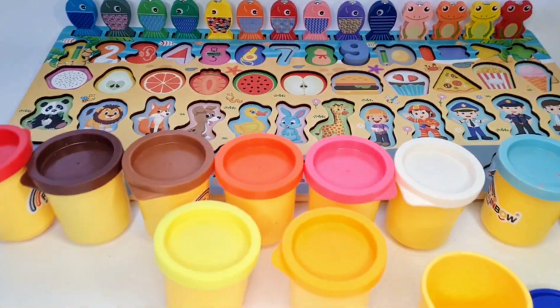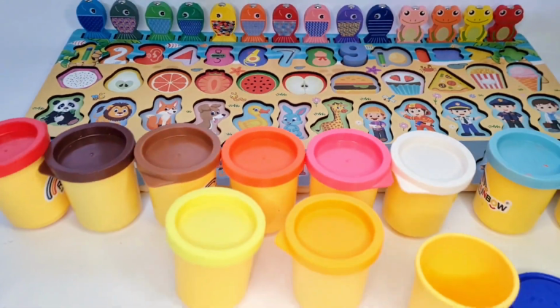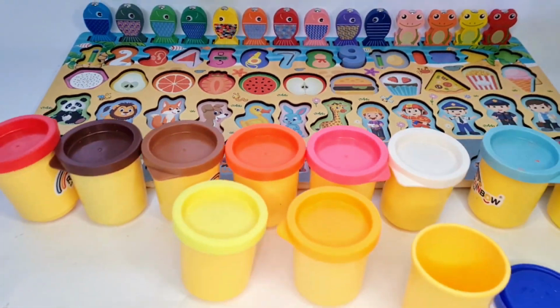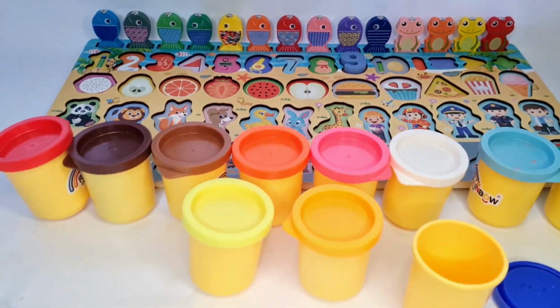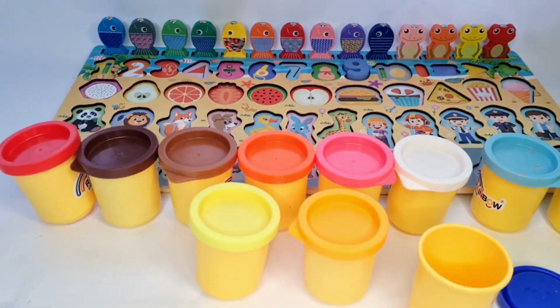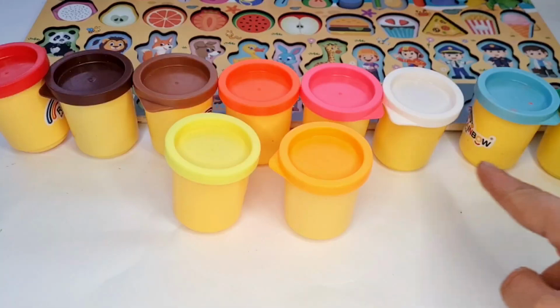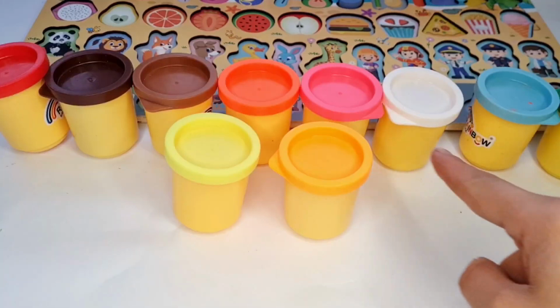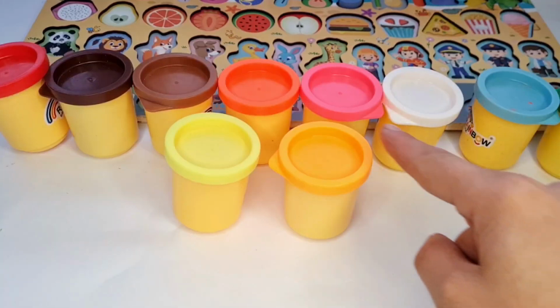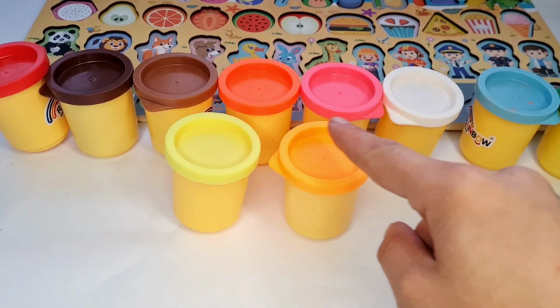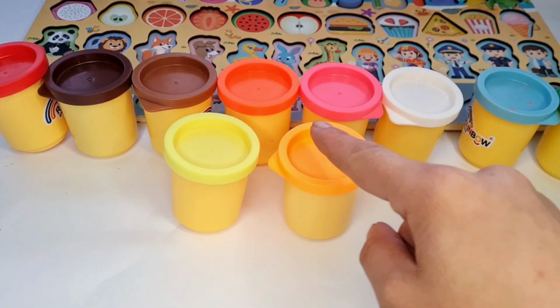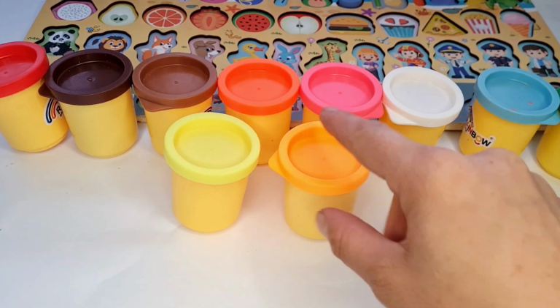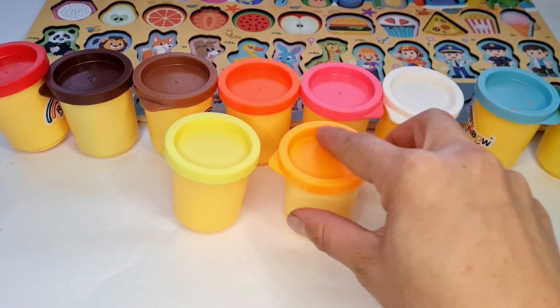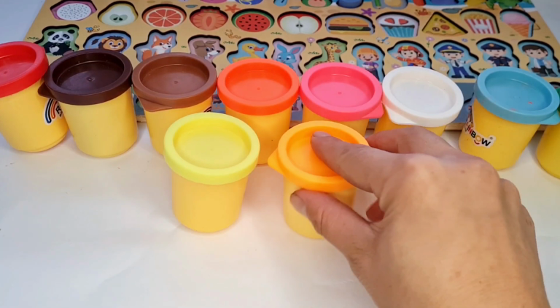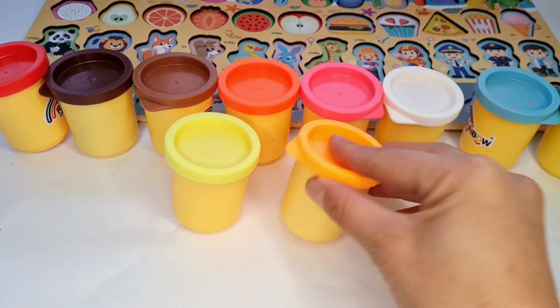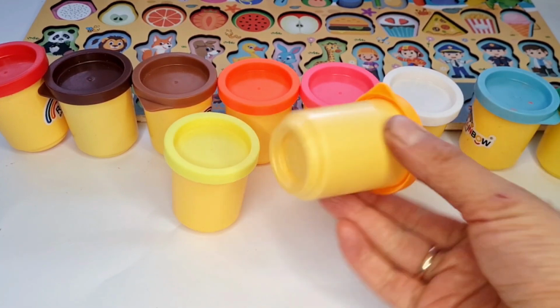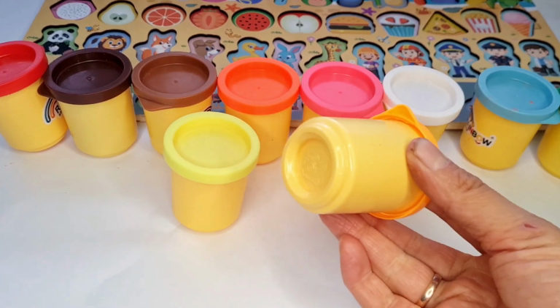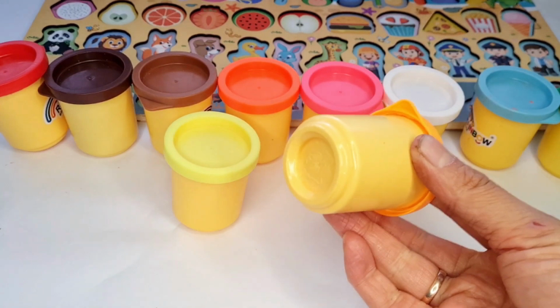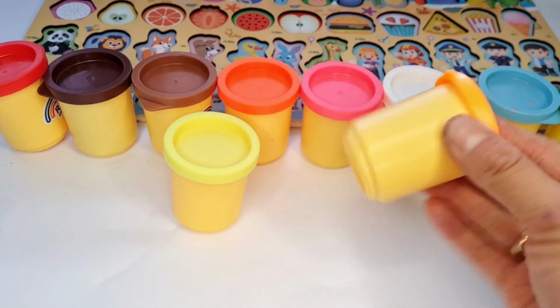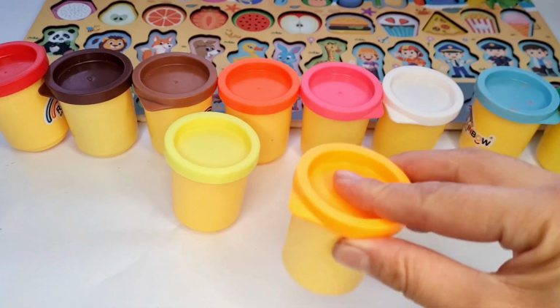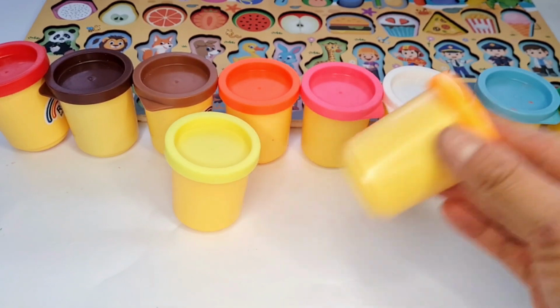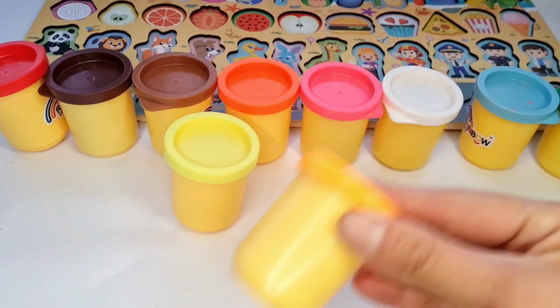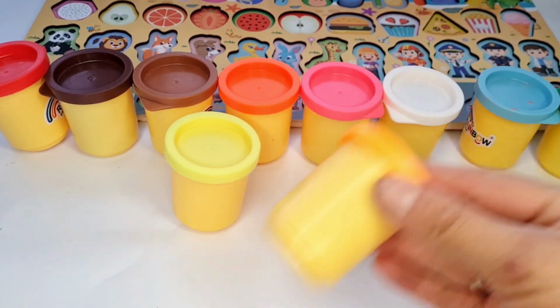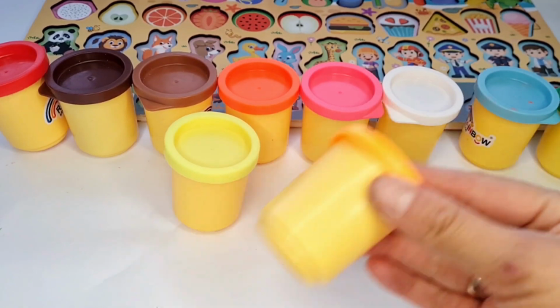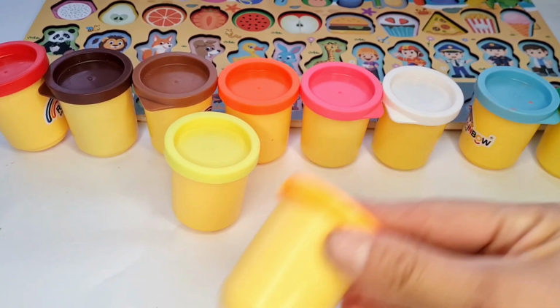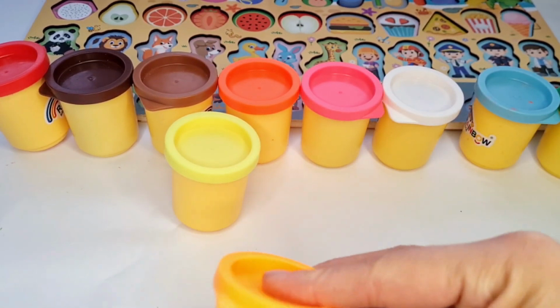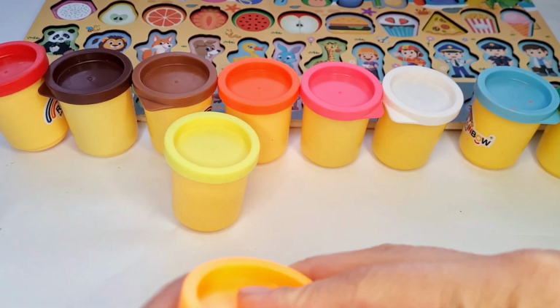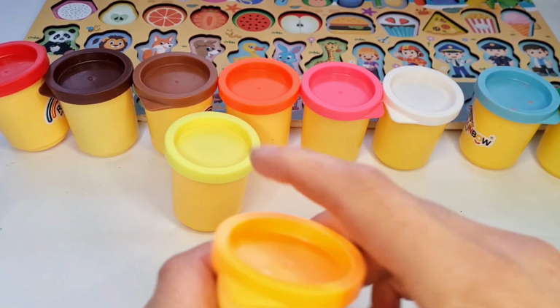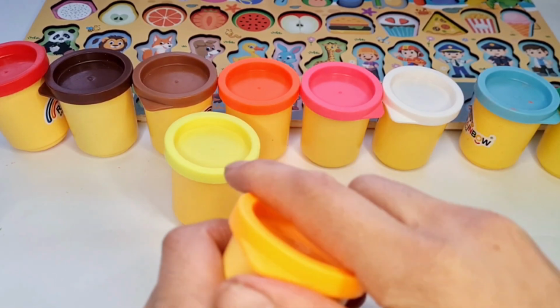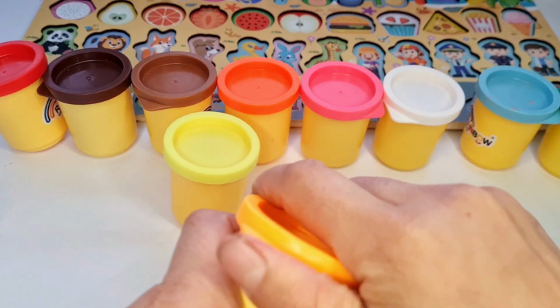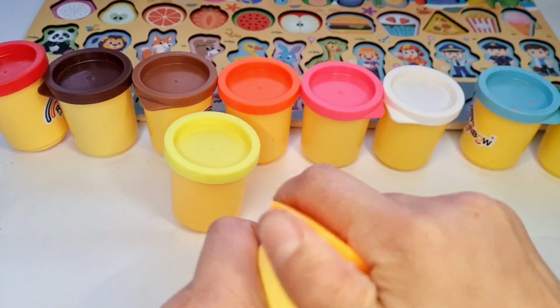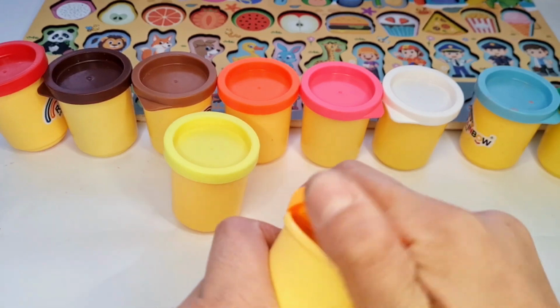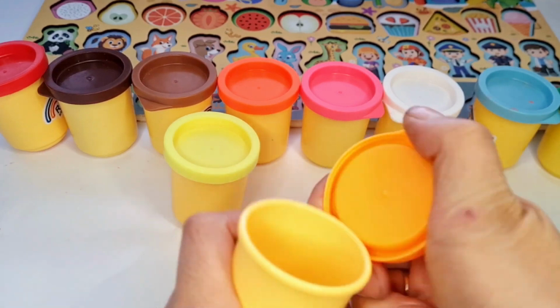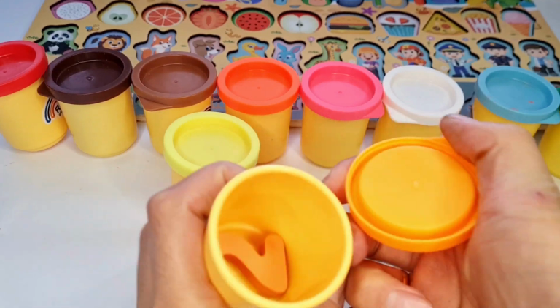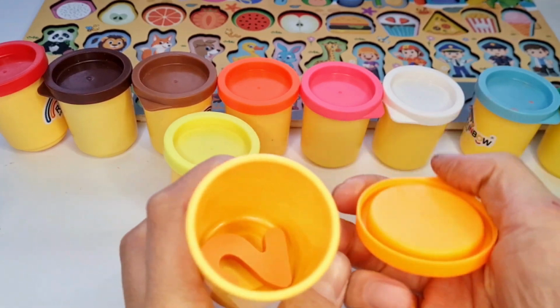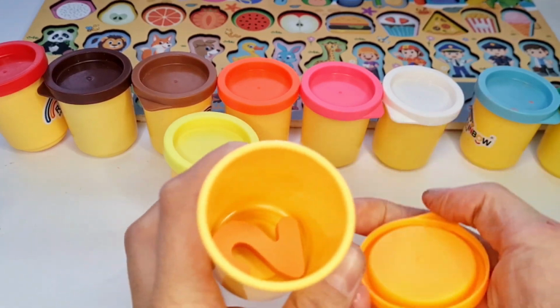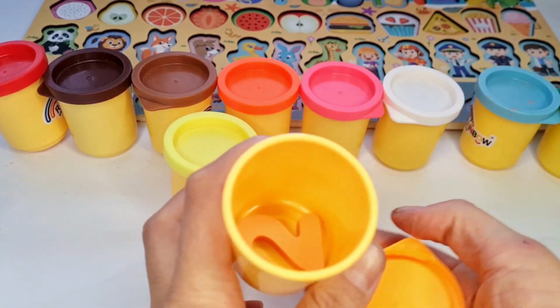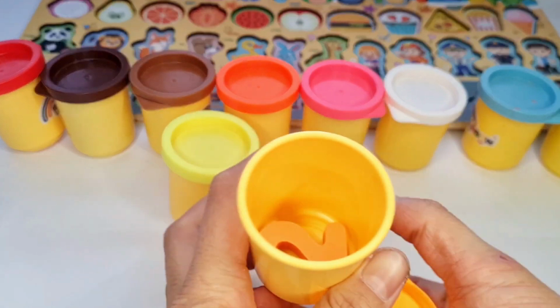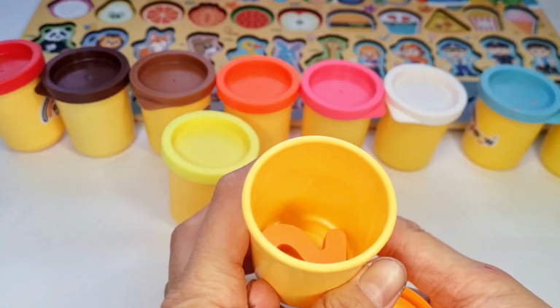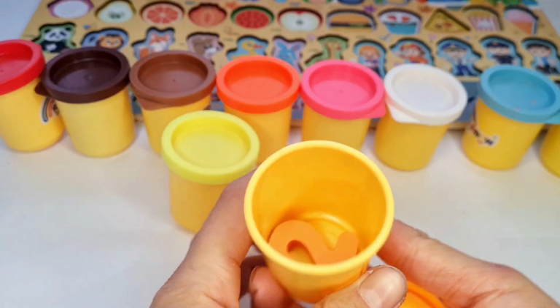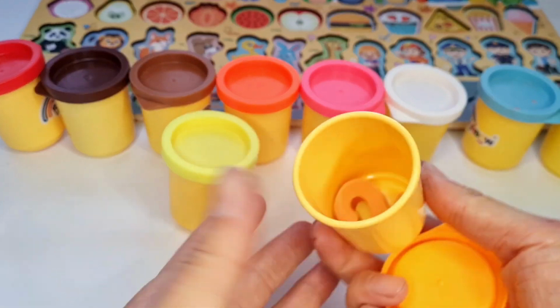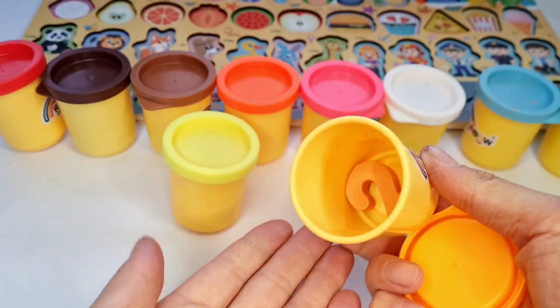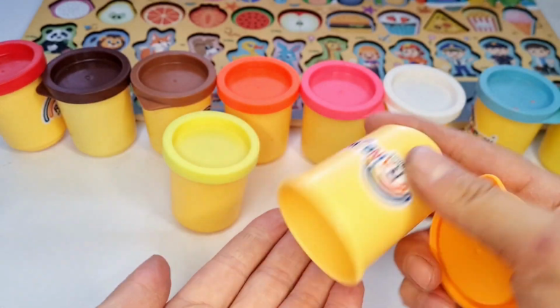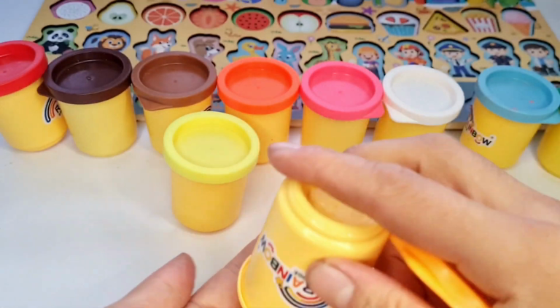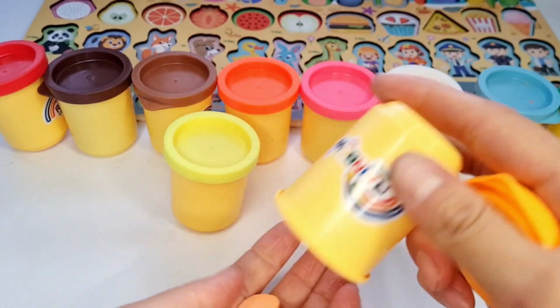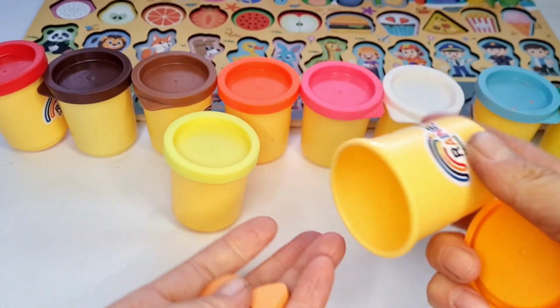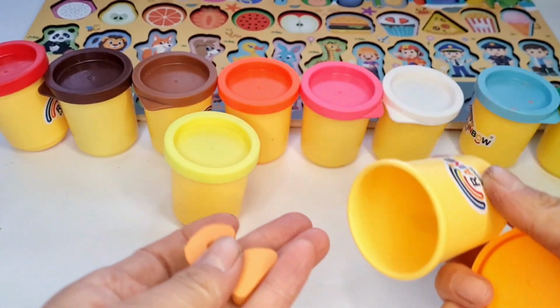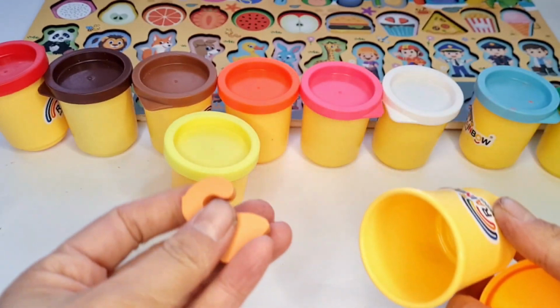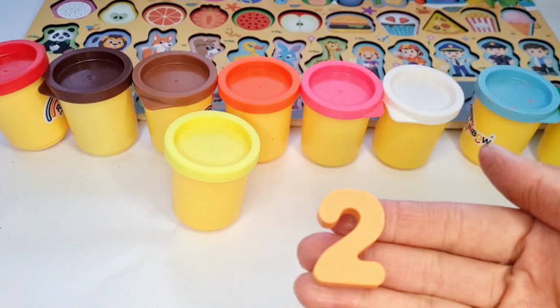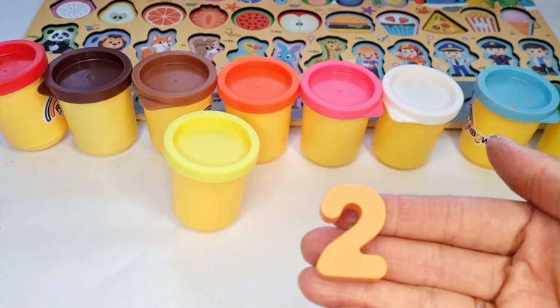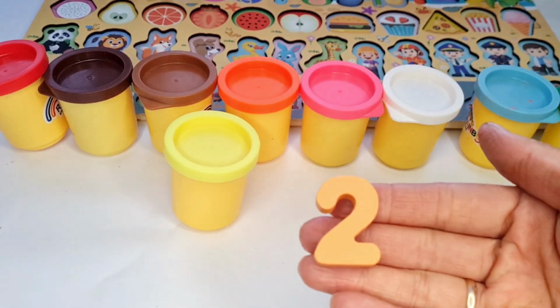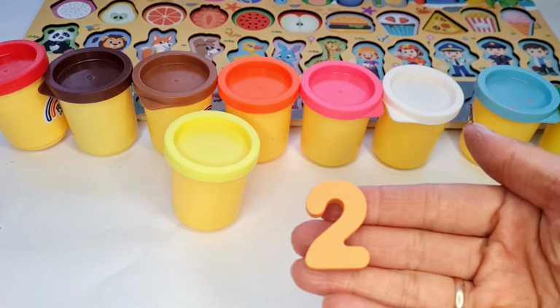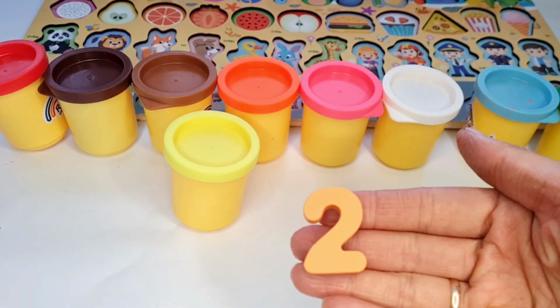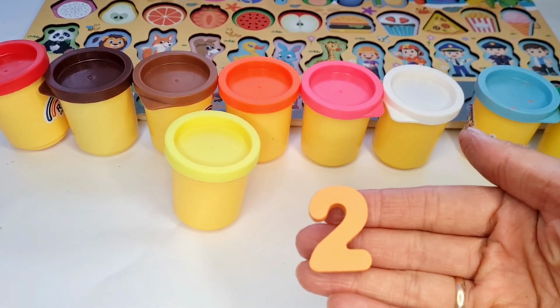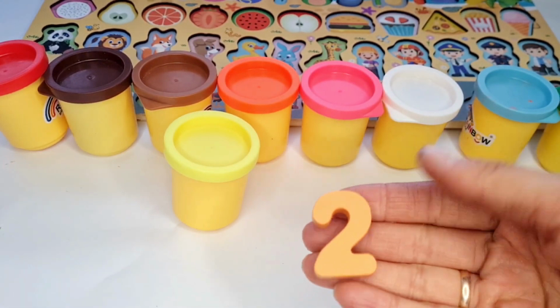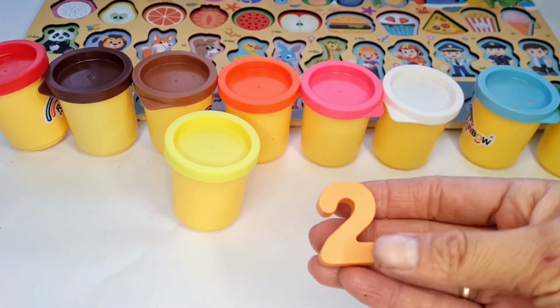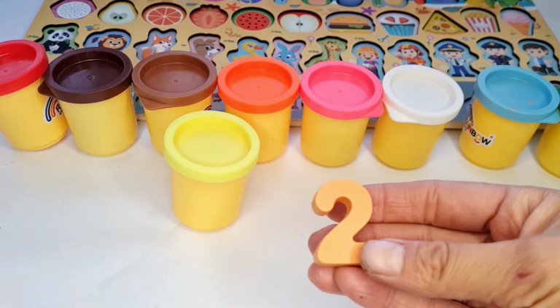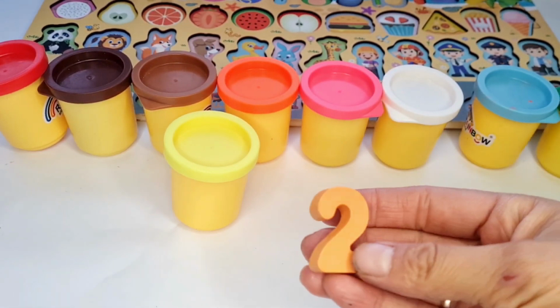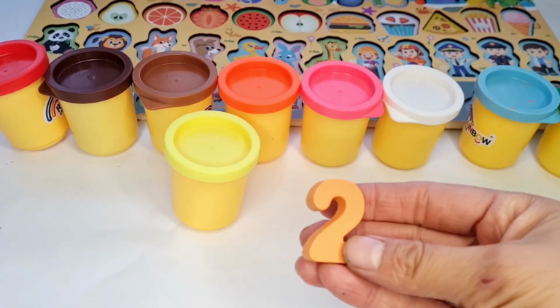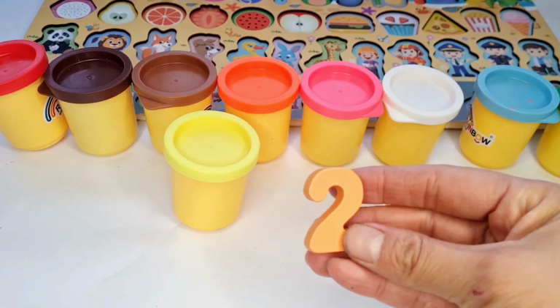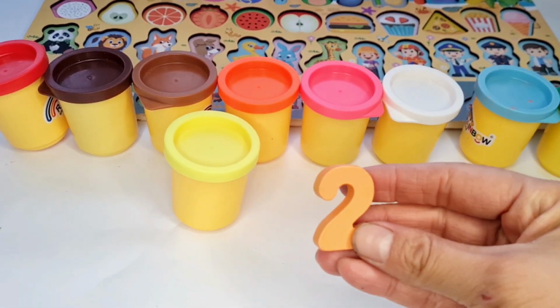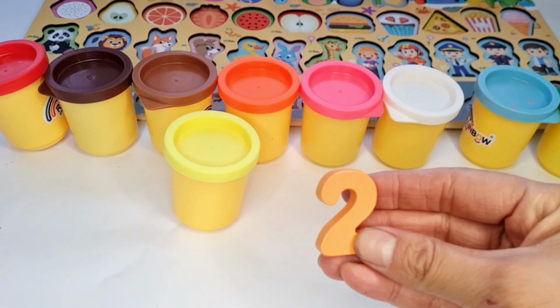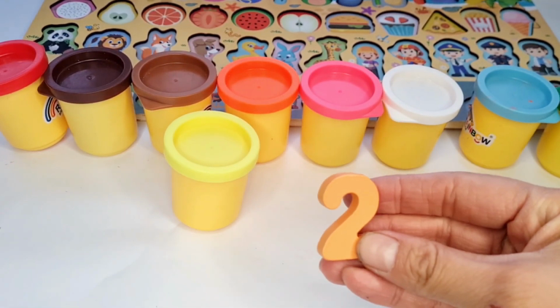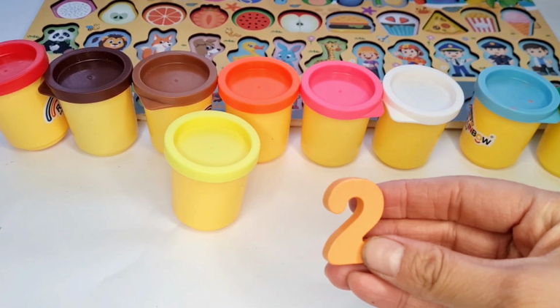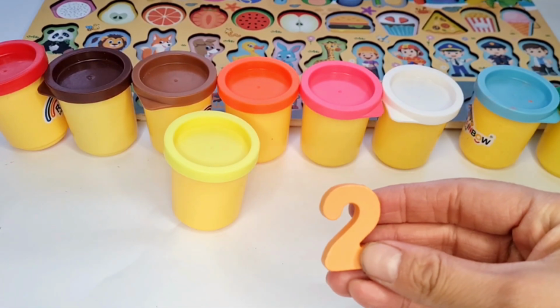Hmm, interesting. What number has the next basket? Let's open the orange number. Number 2.